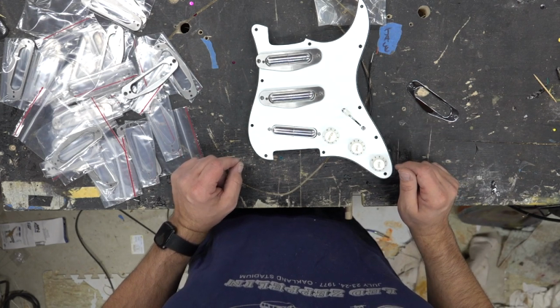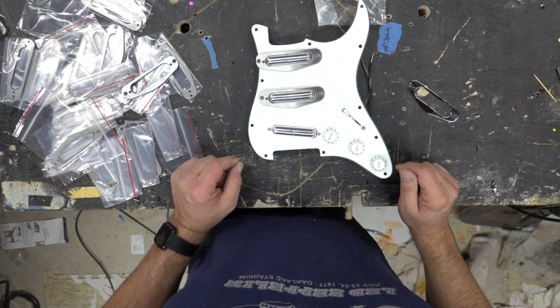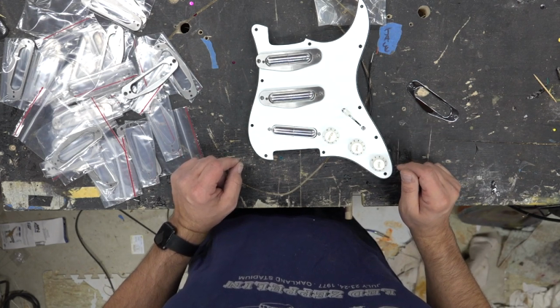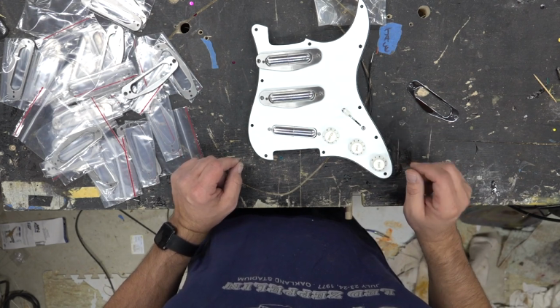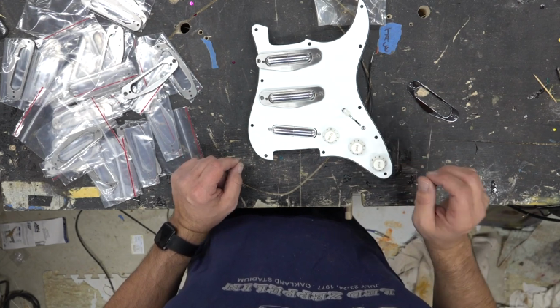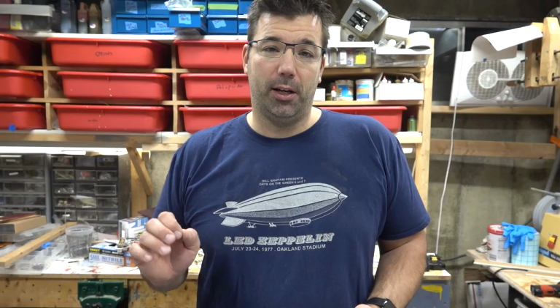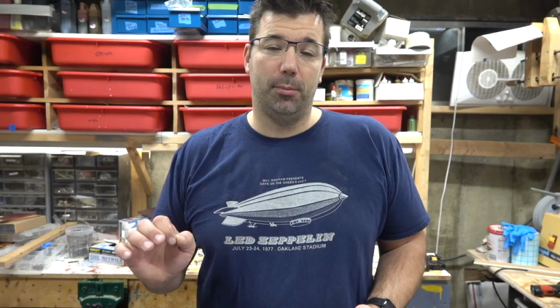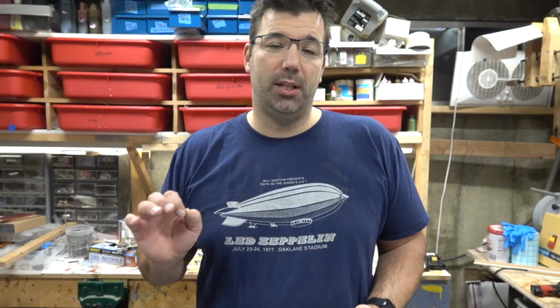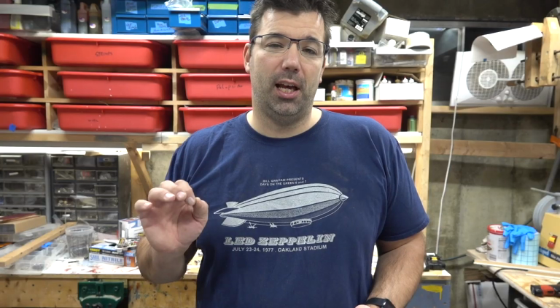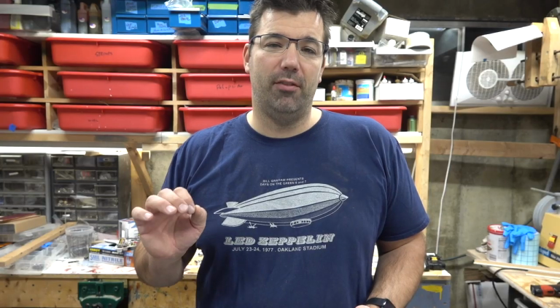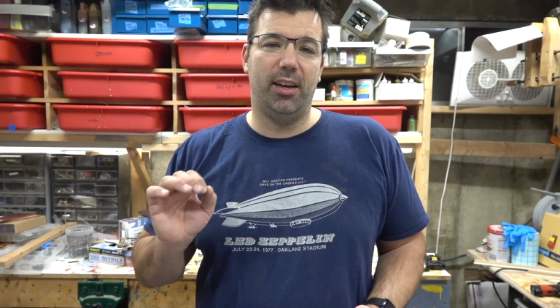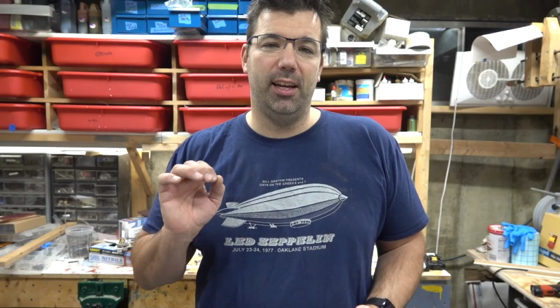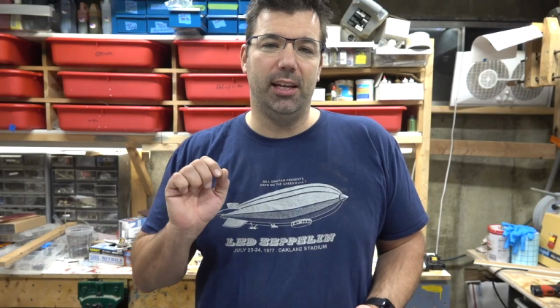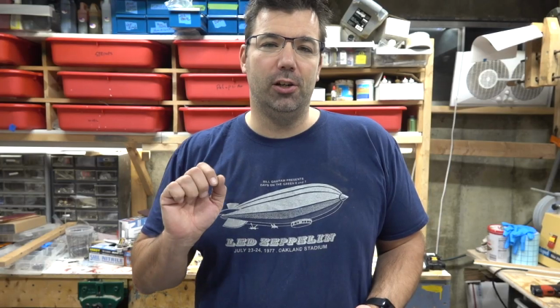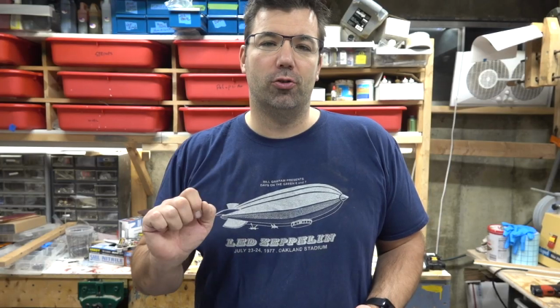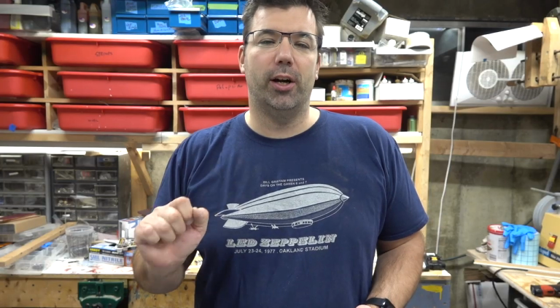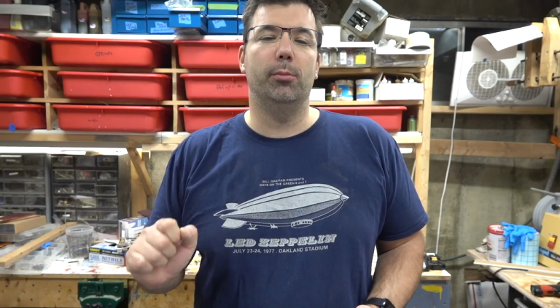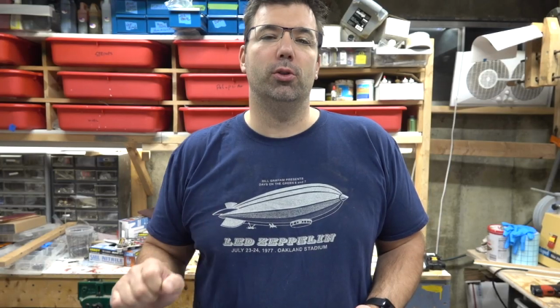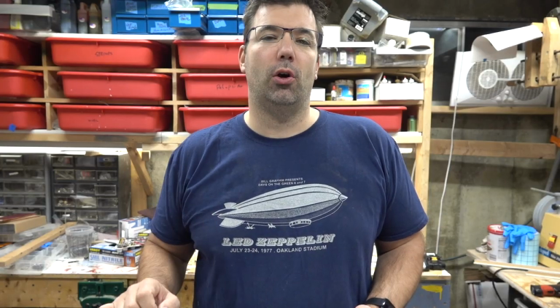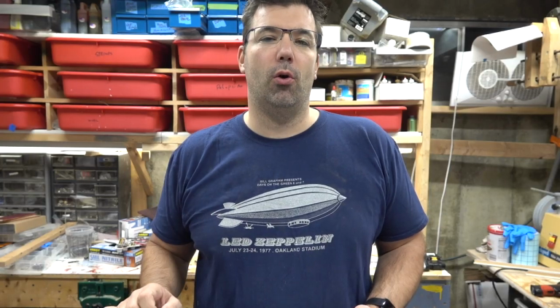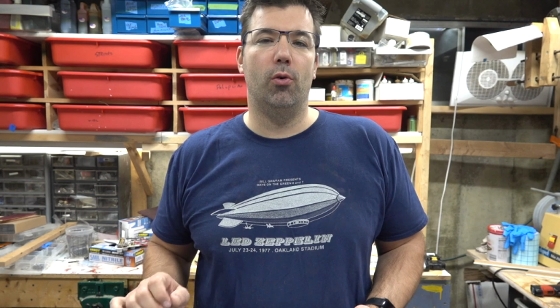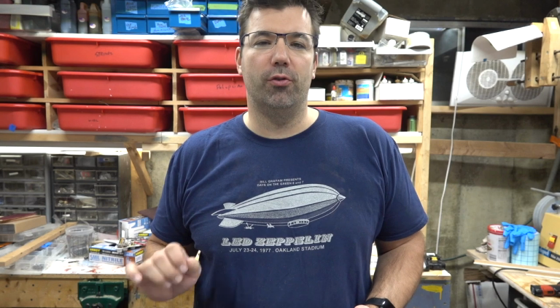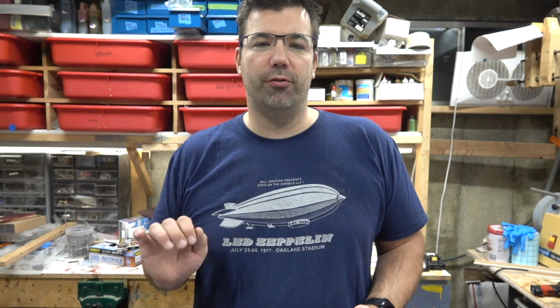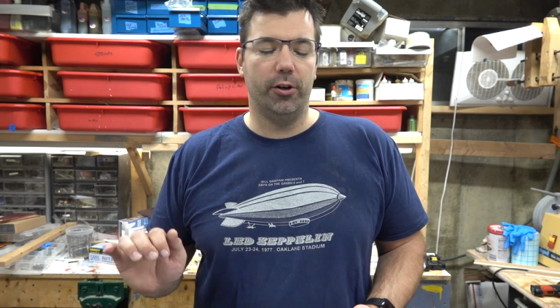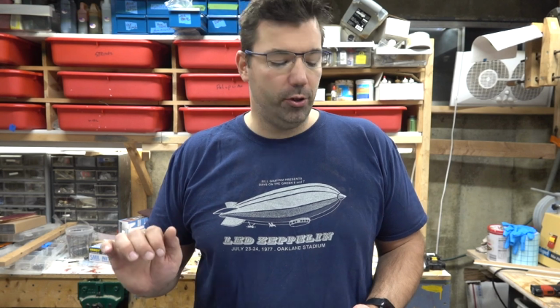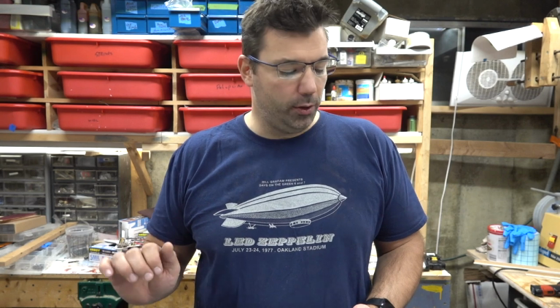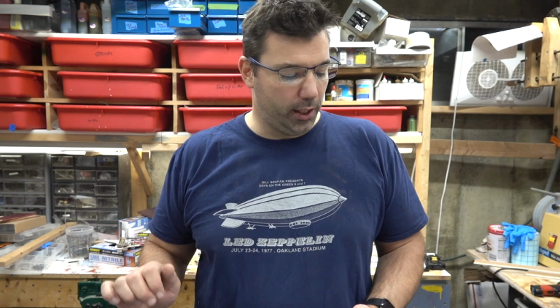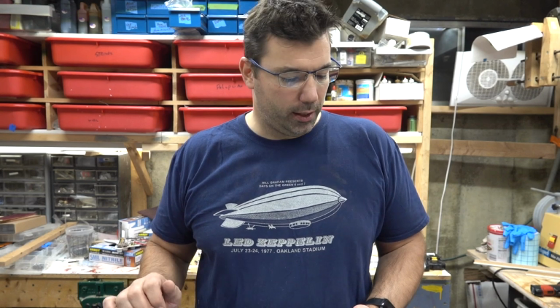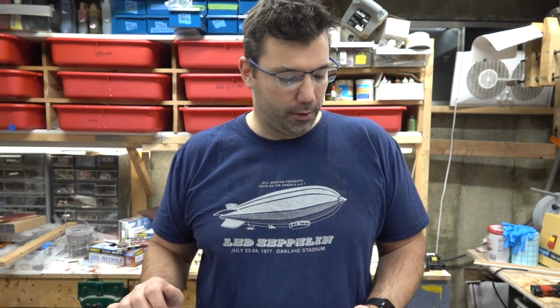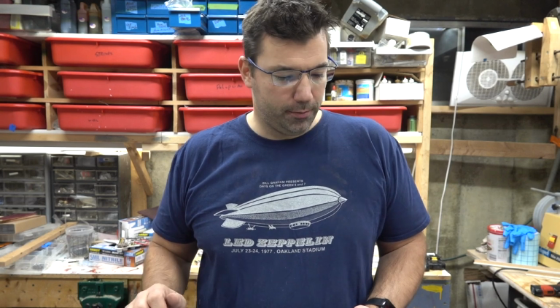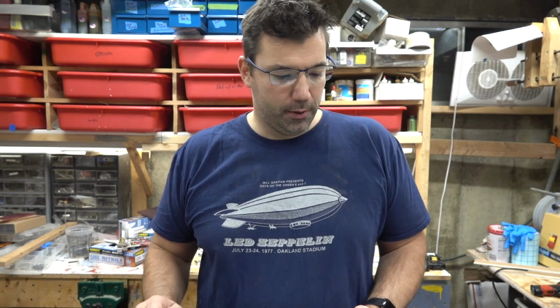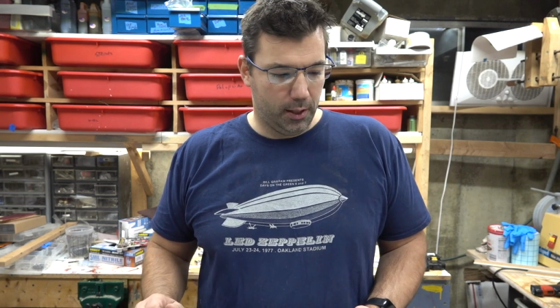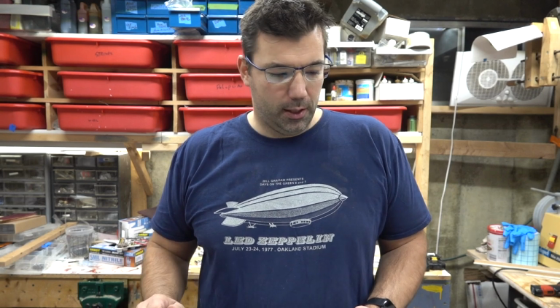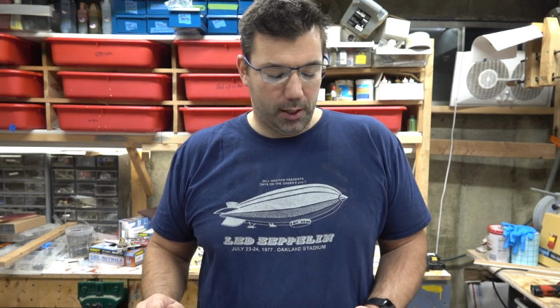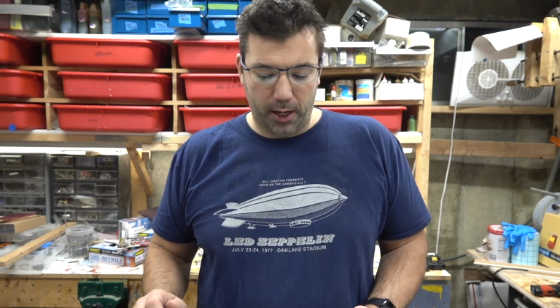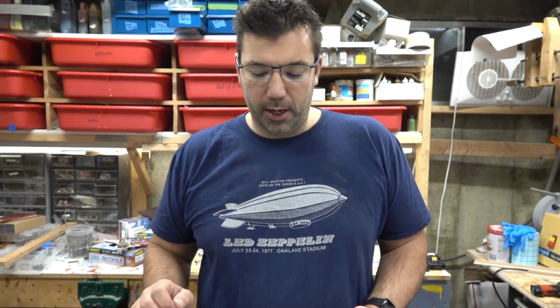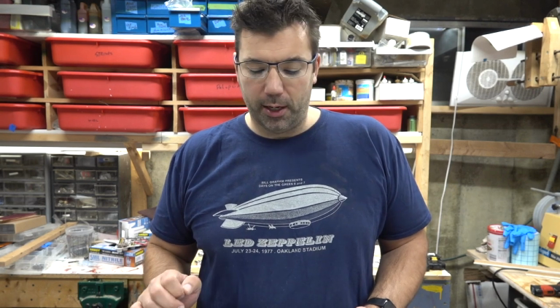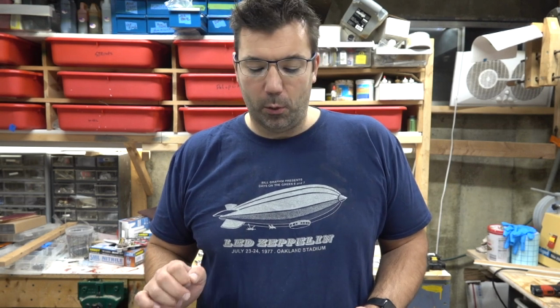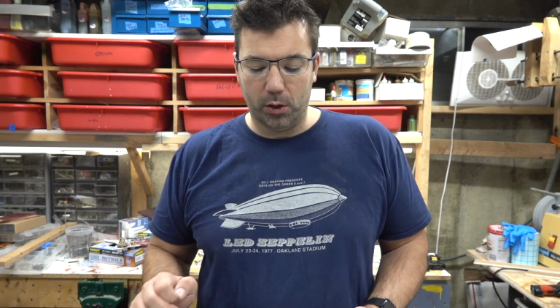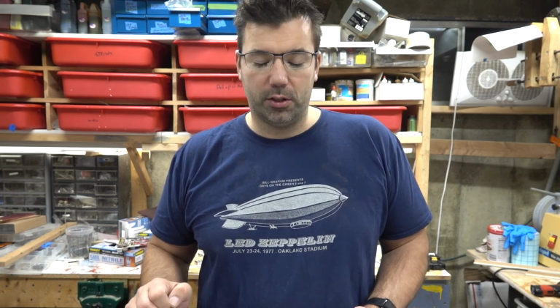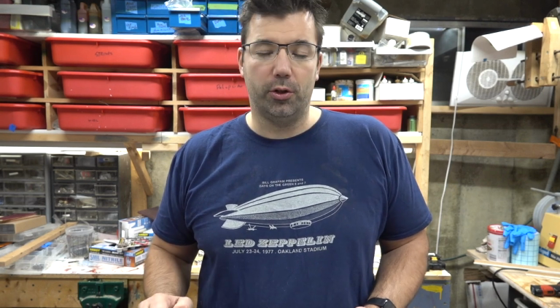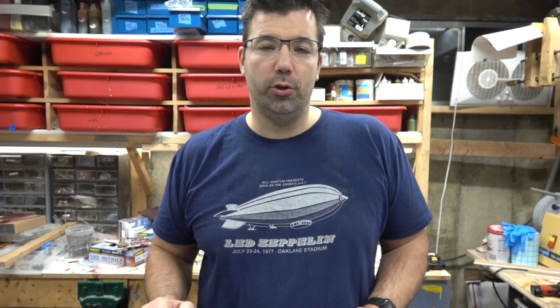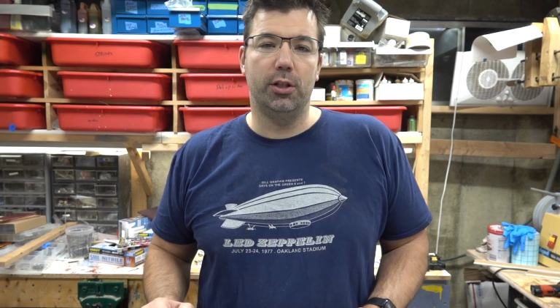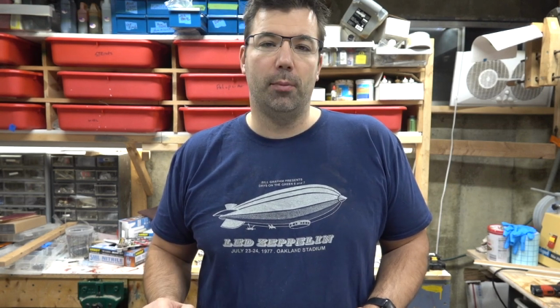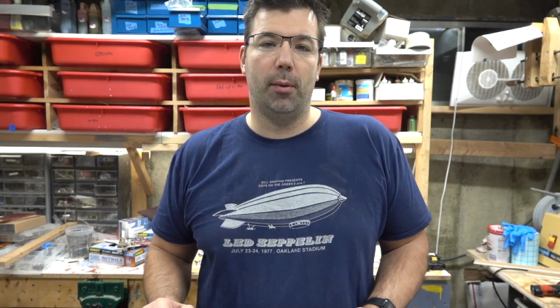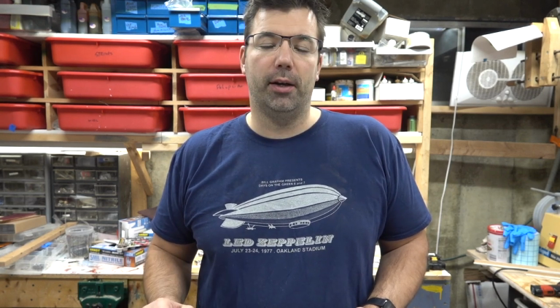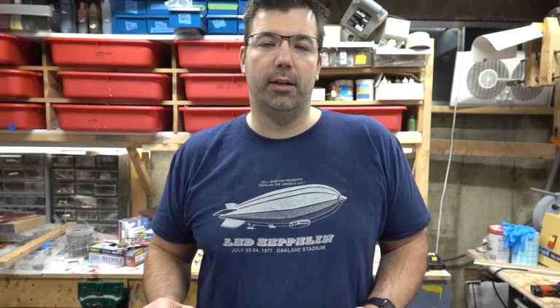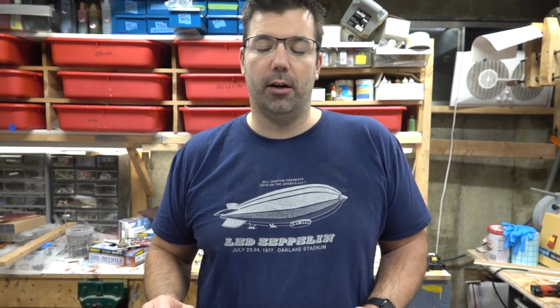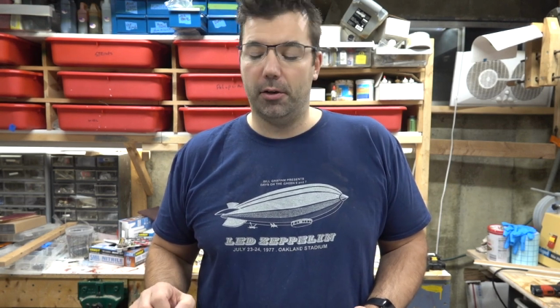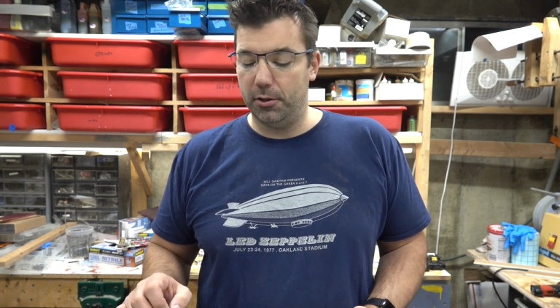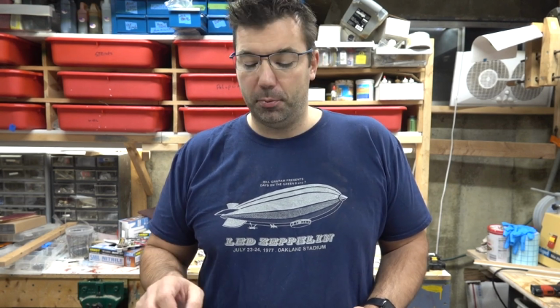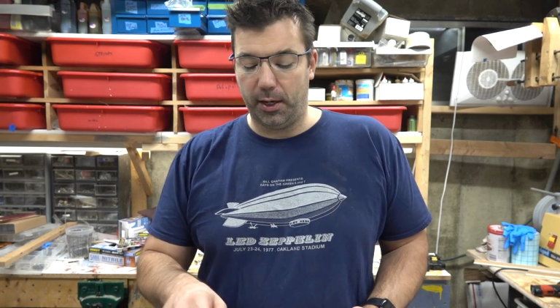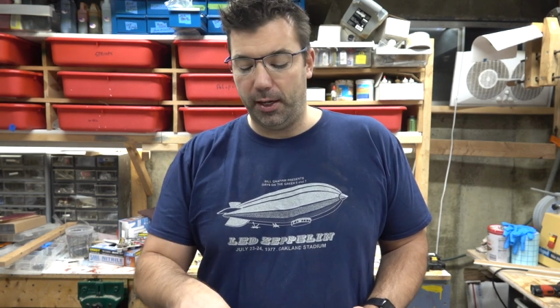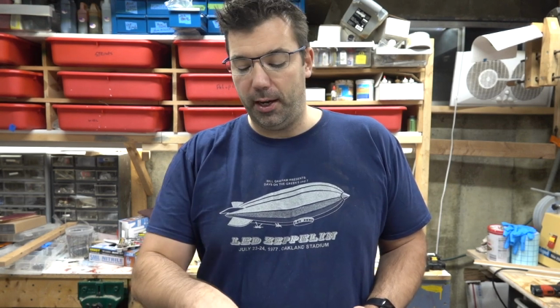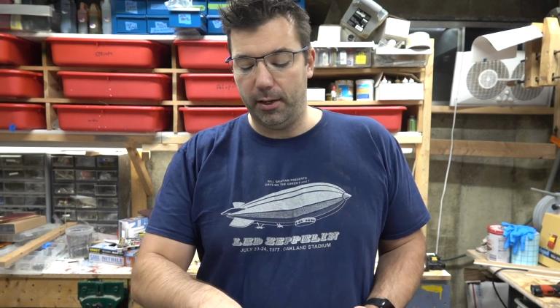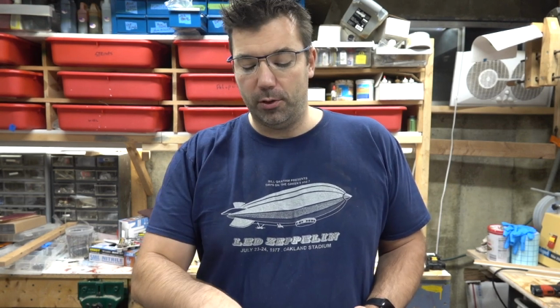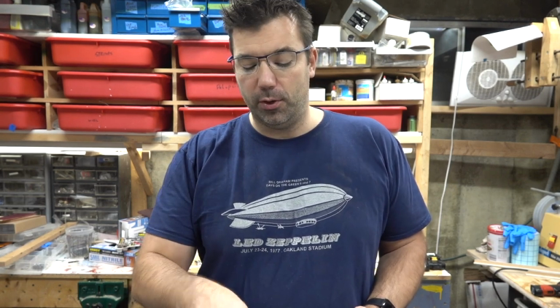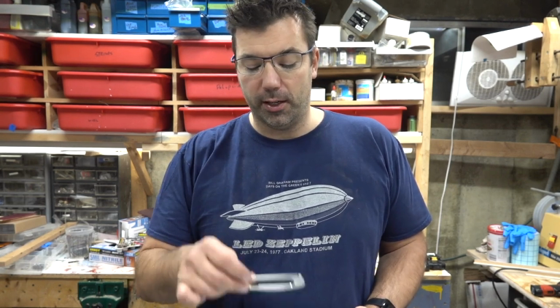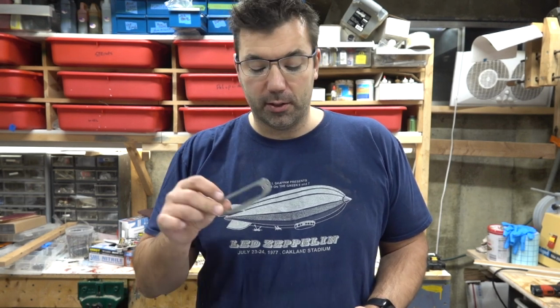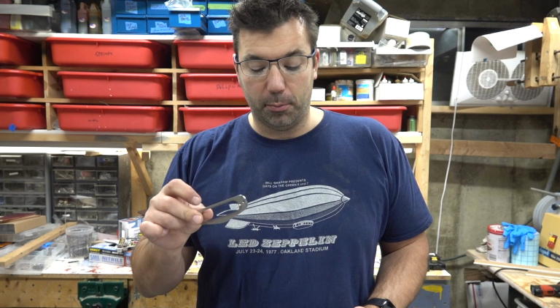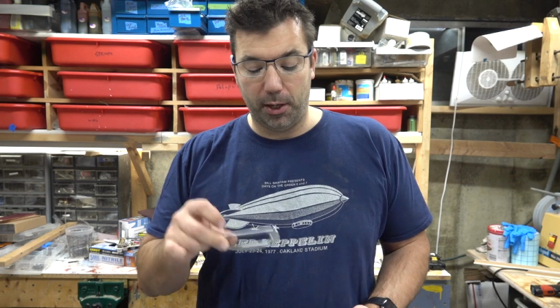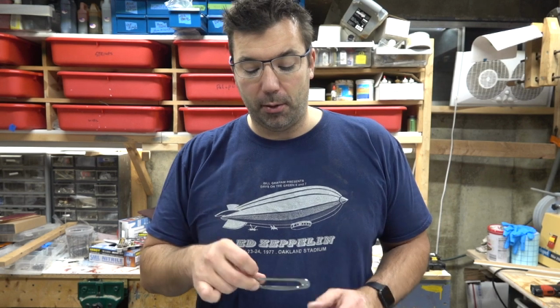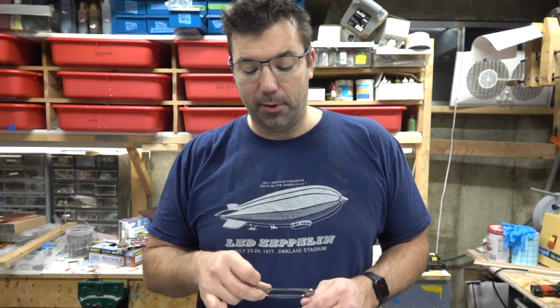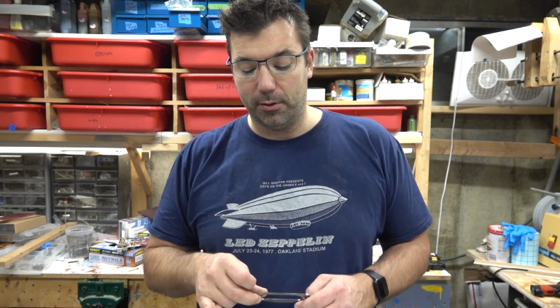Lipstick pickups have an incredible tone, very unique, and I want to start using them on my guitars, but I needed to get some pickup mounts.